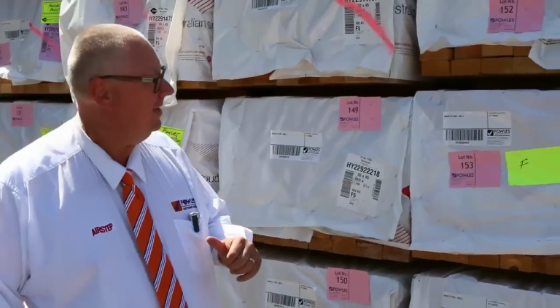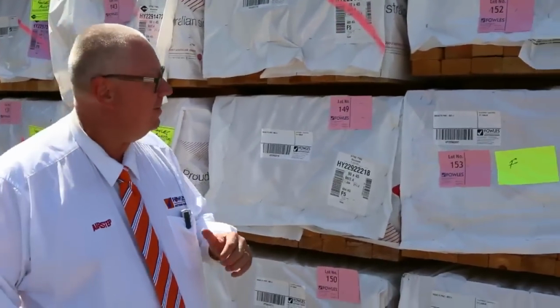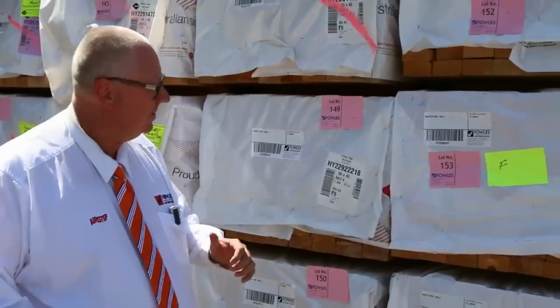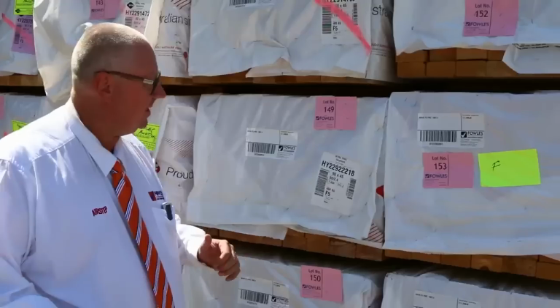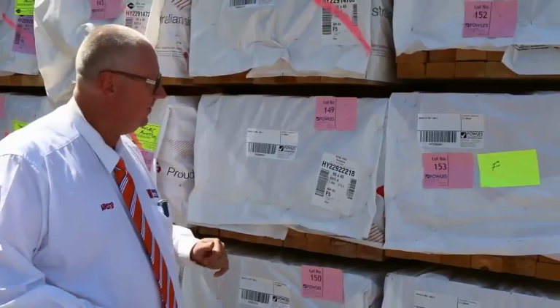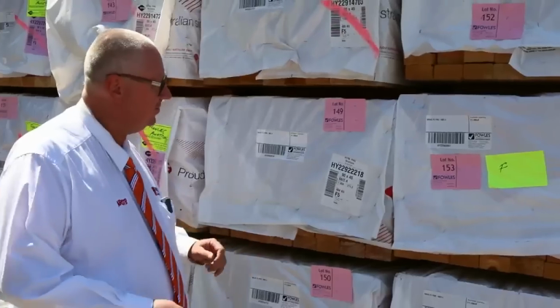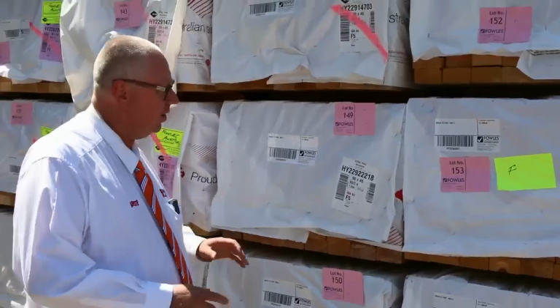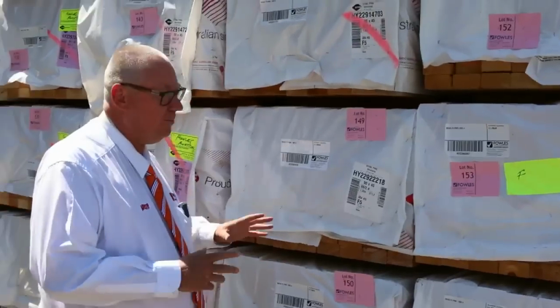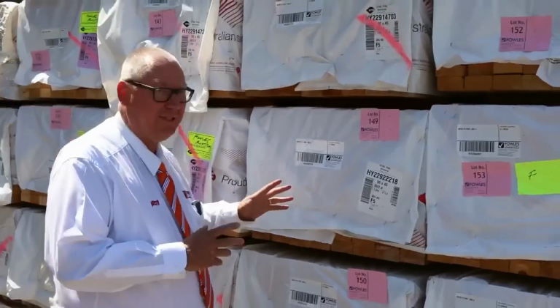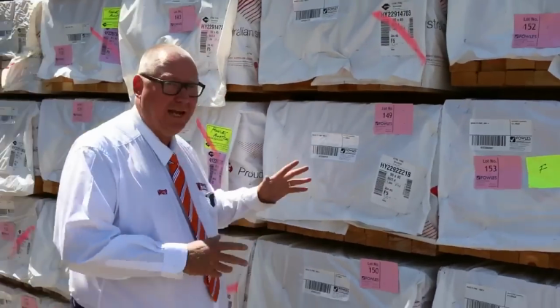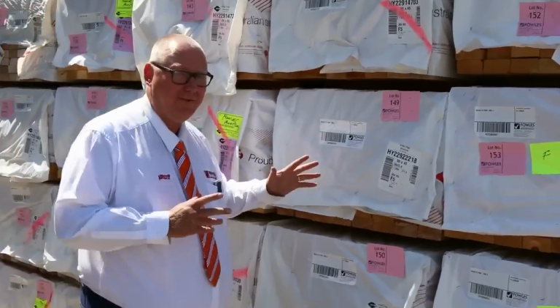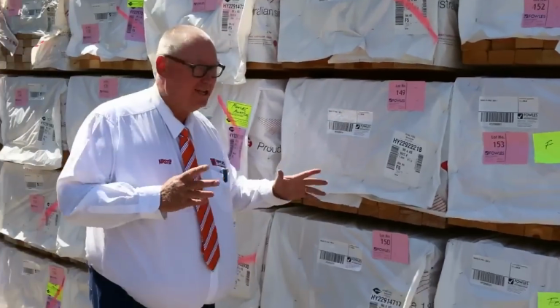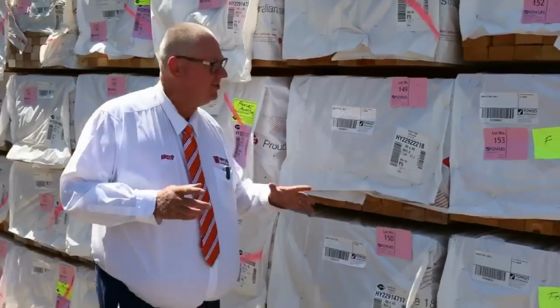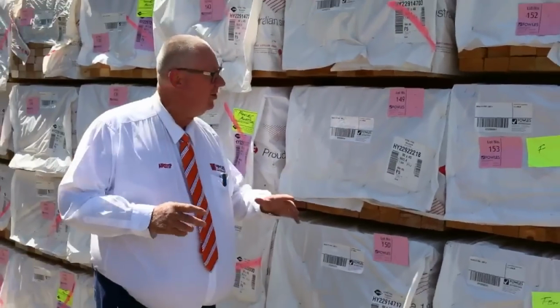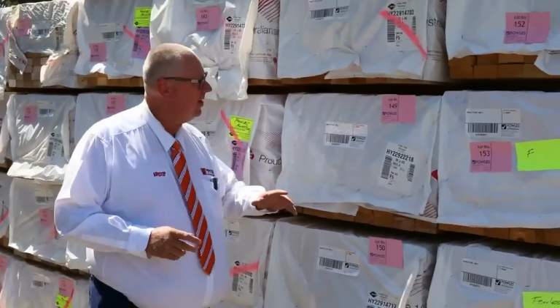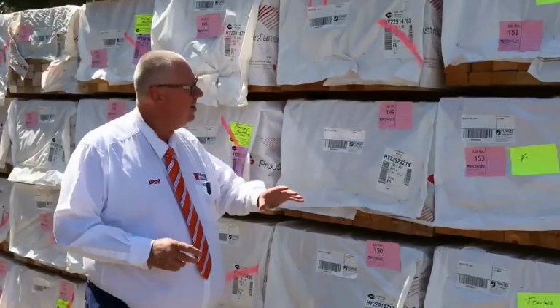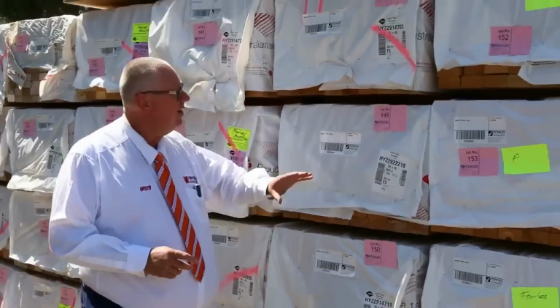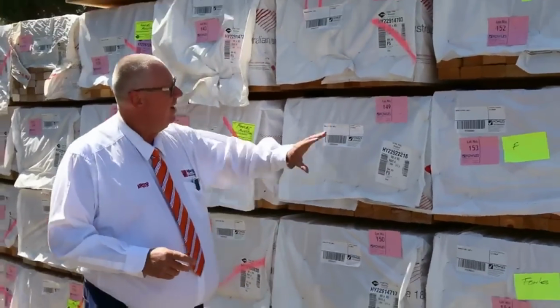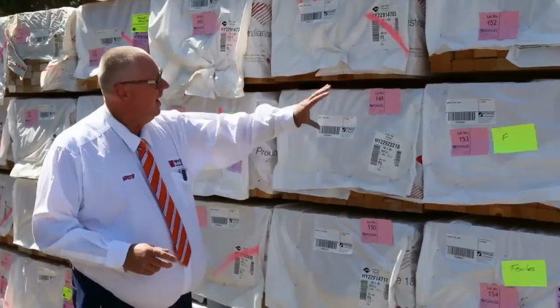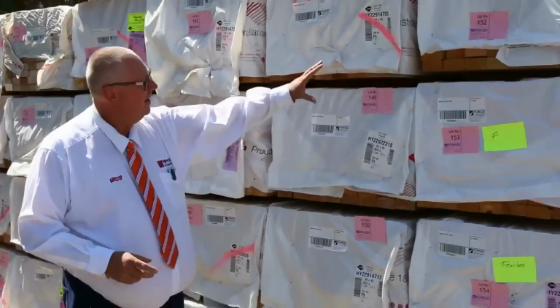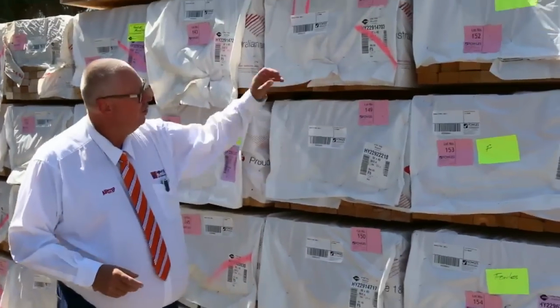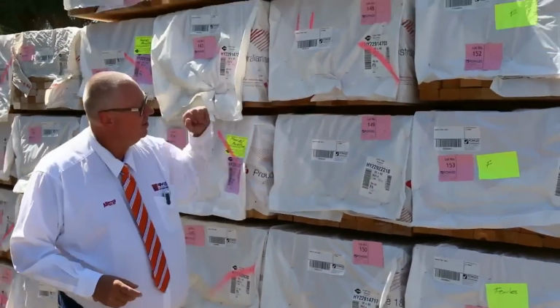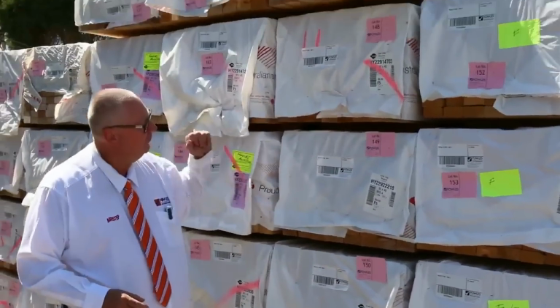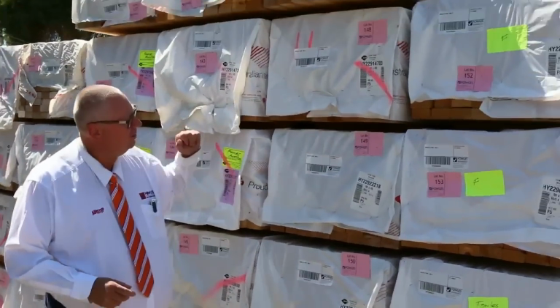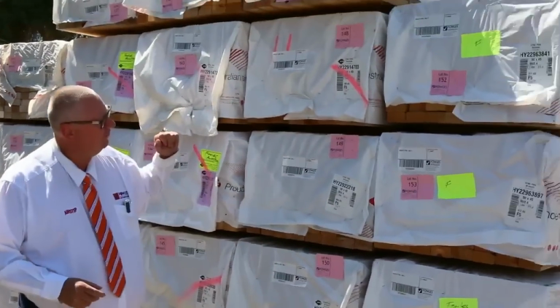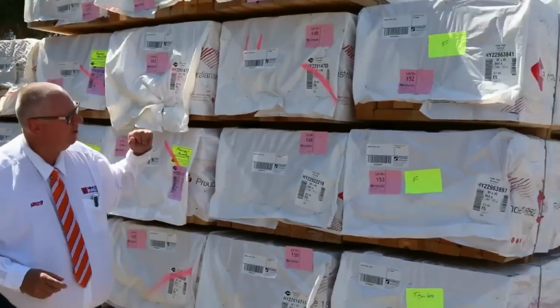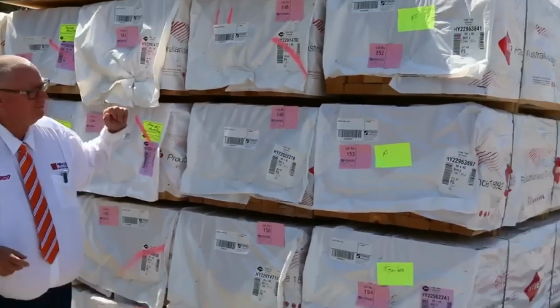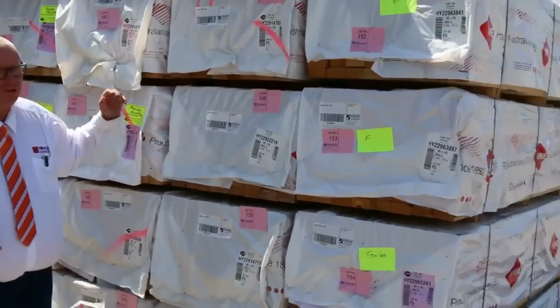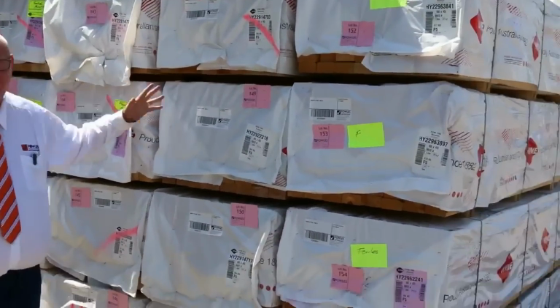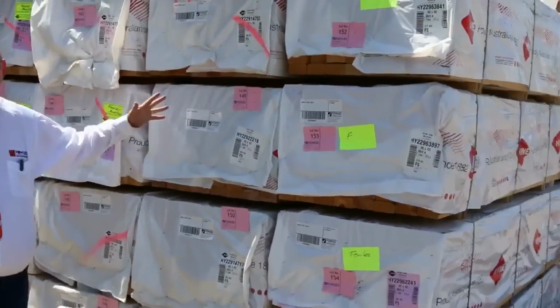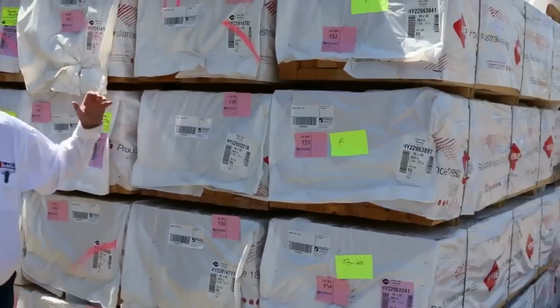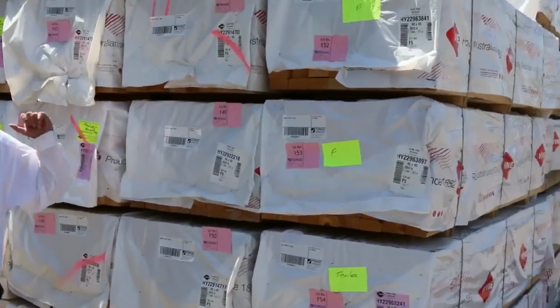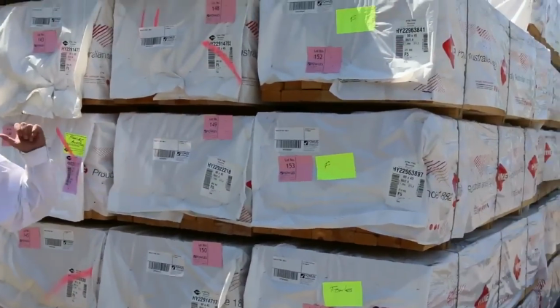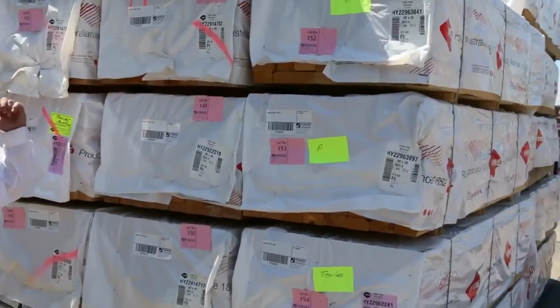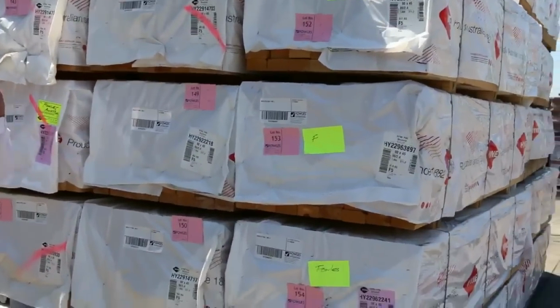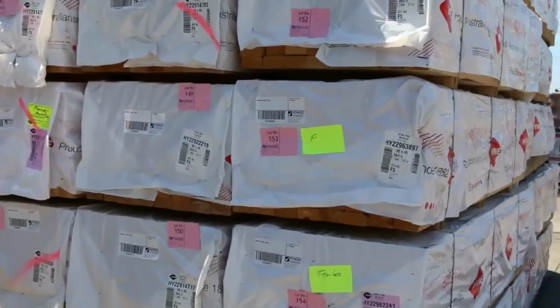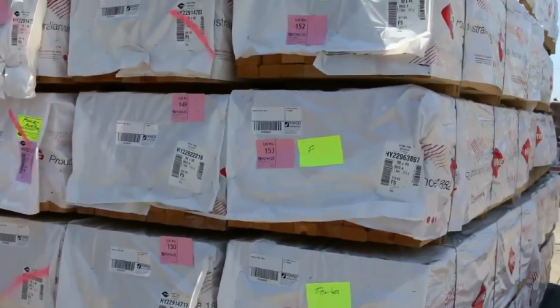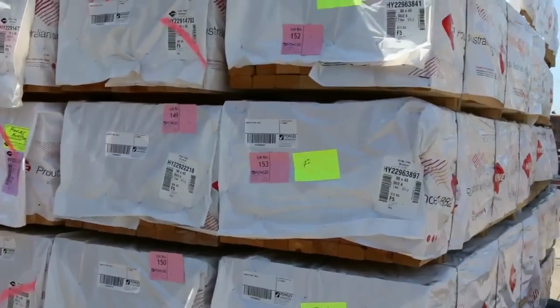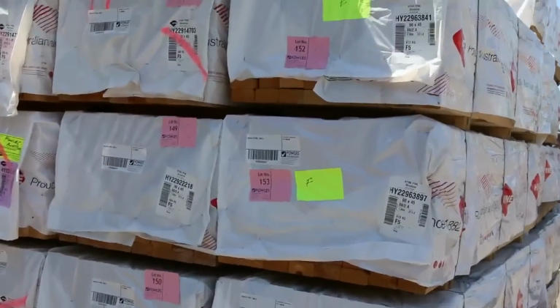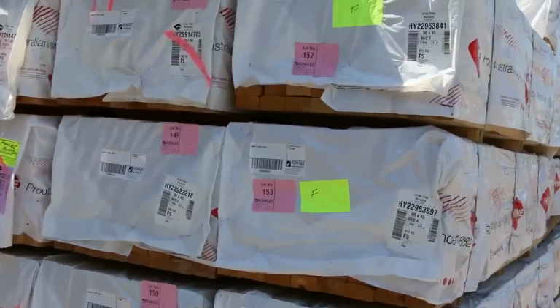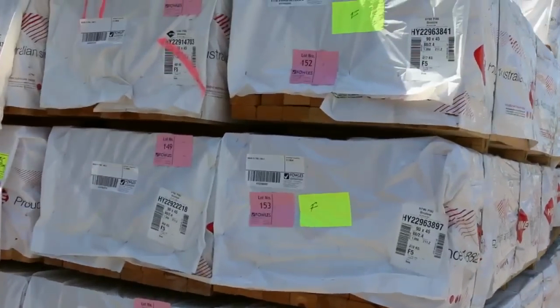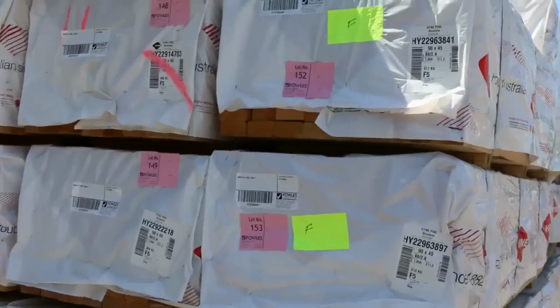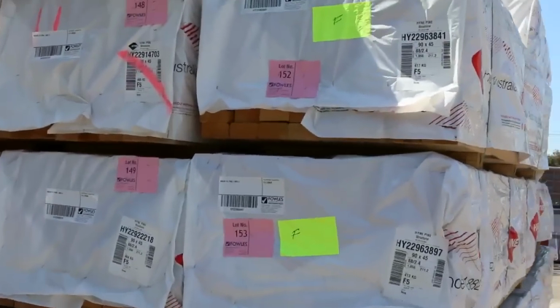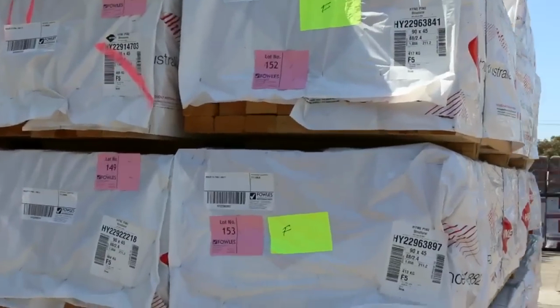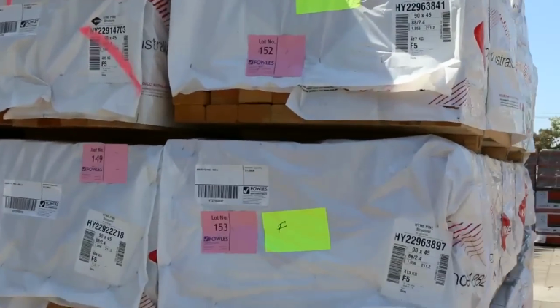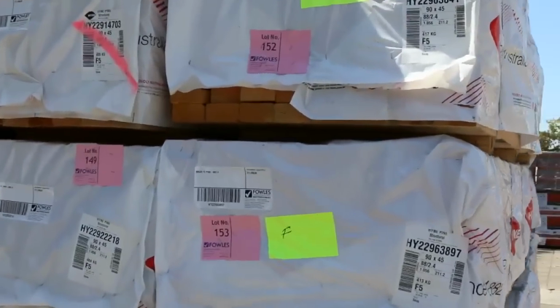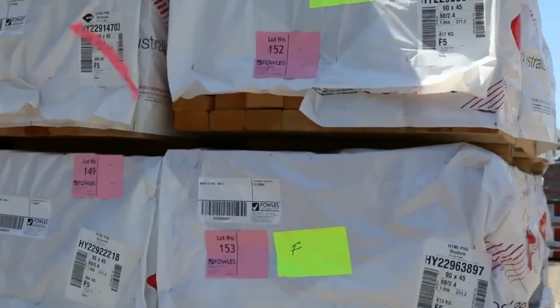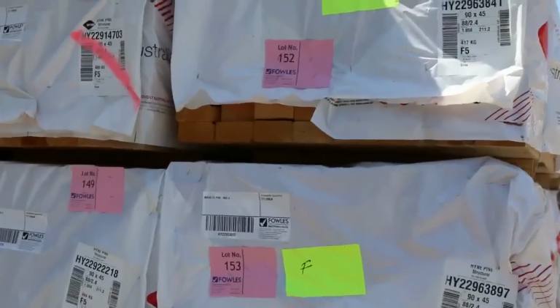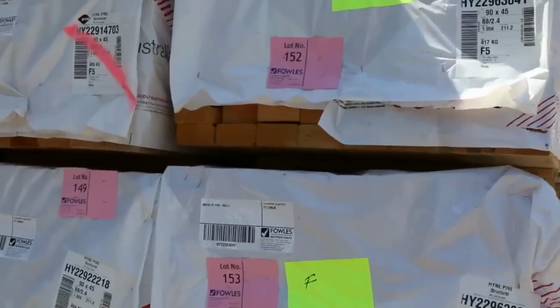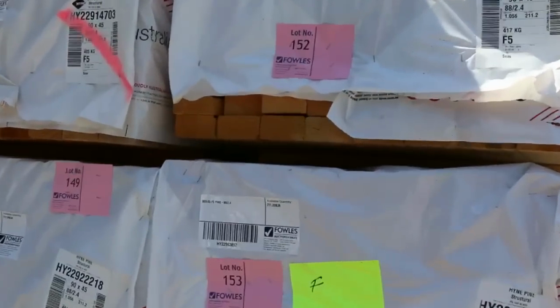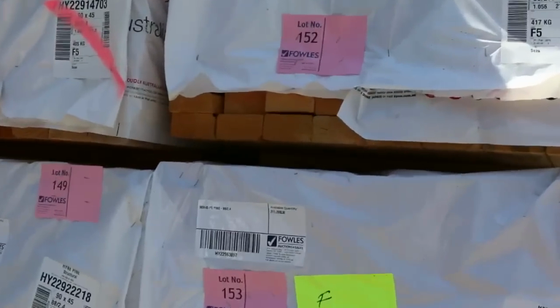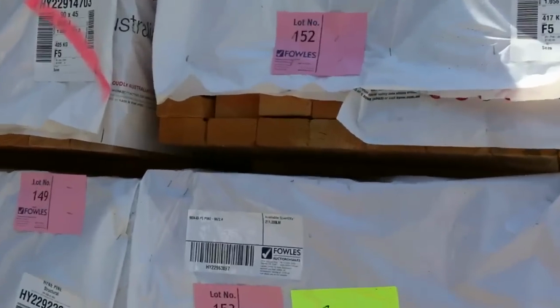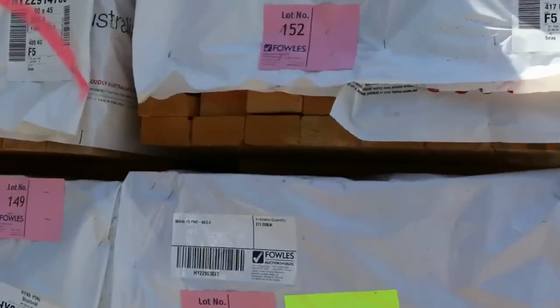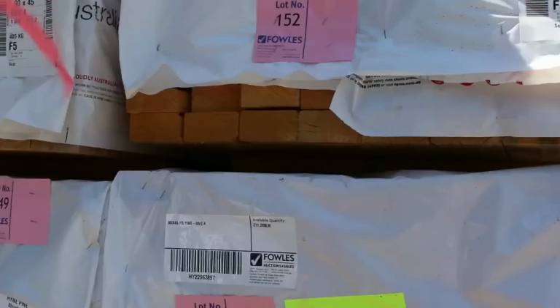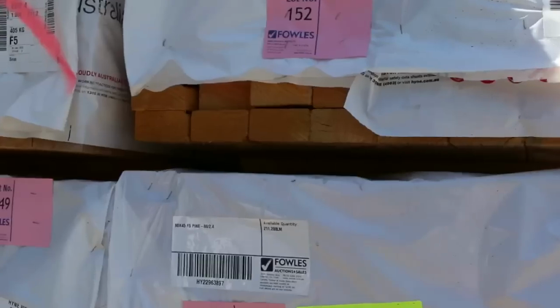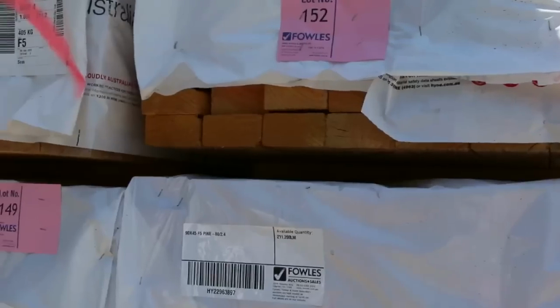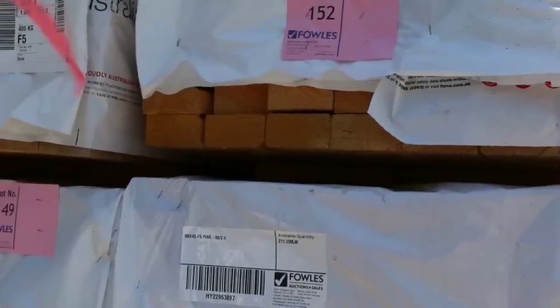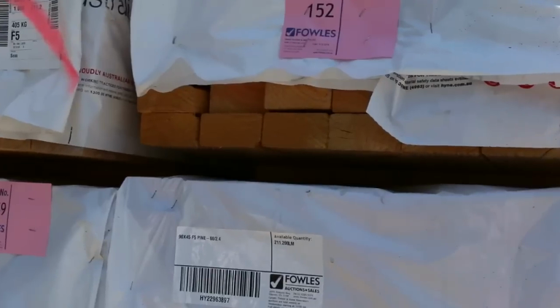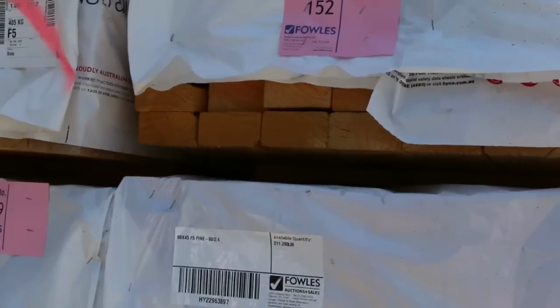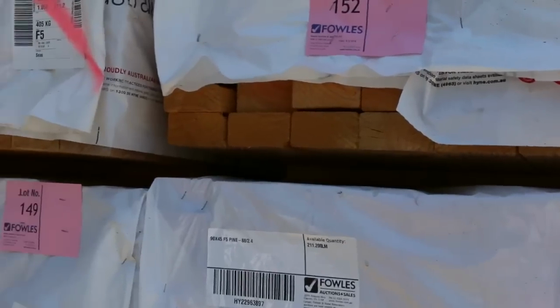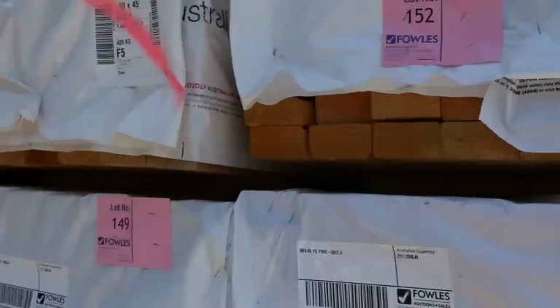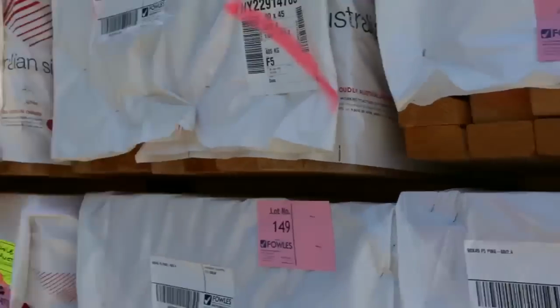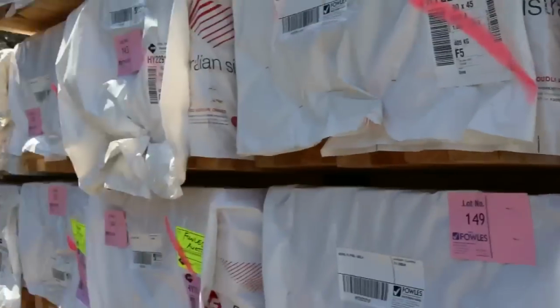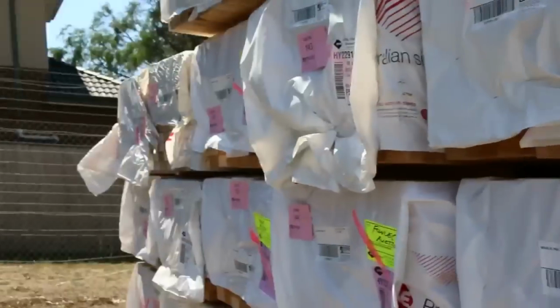We've got a heap of stuff inside, but we'll start with the outside. 90x45, 2.4 star pickets — we've got a massive load of those sitting right there. They'll be nice and cheap tomorrow.